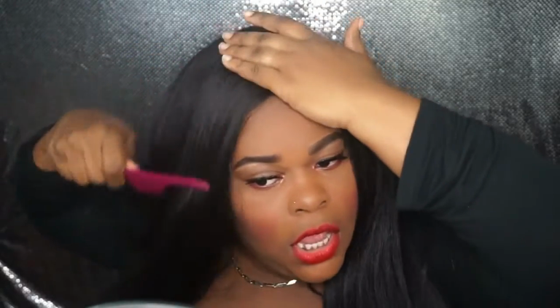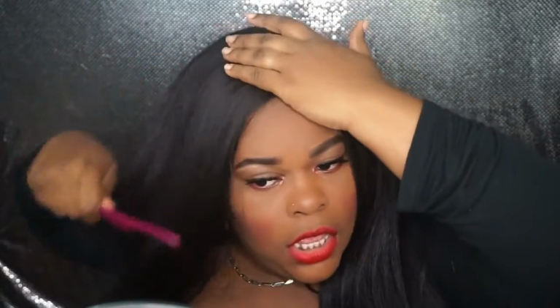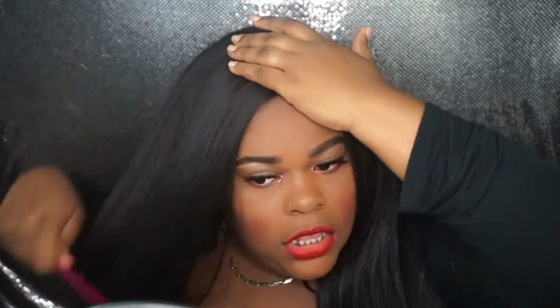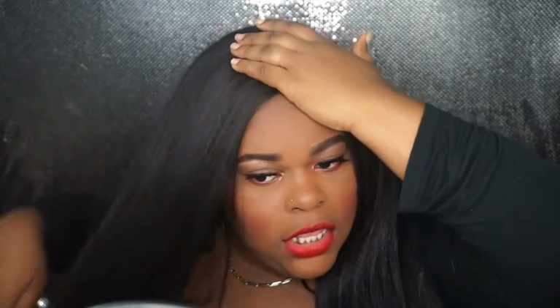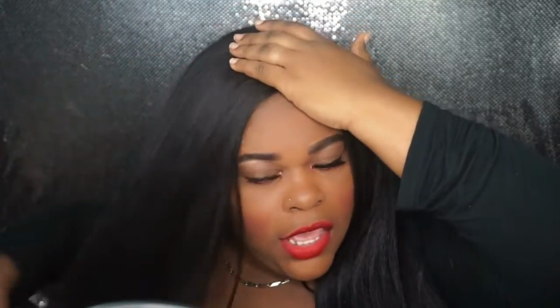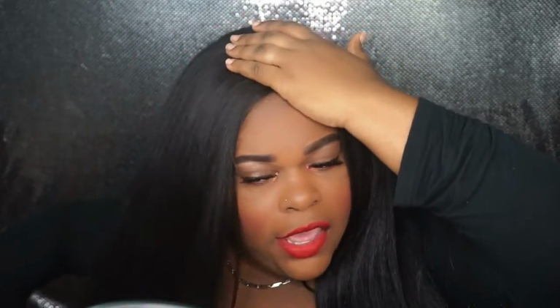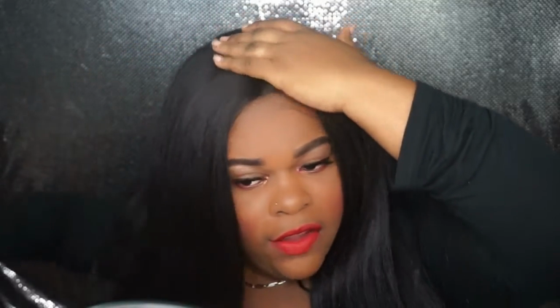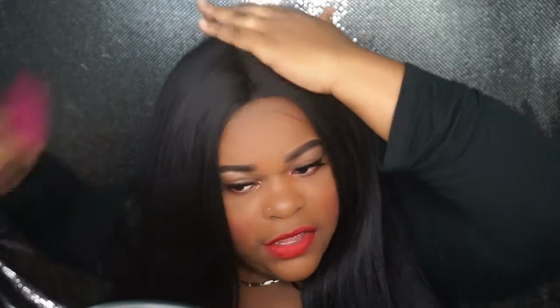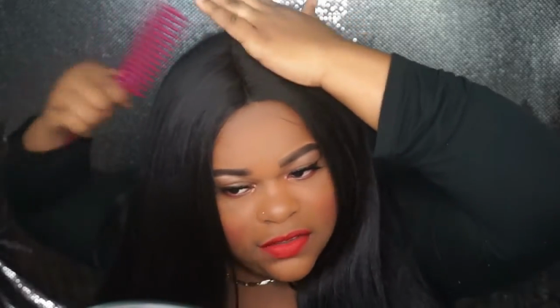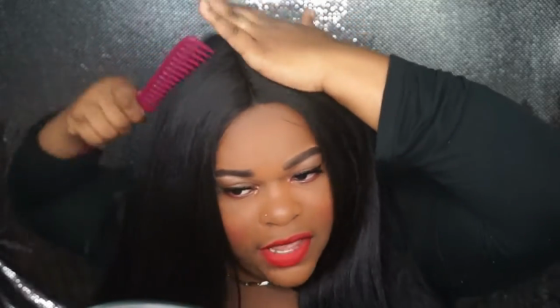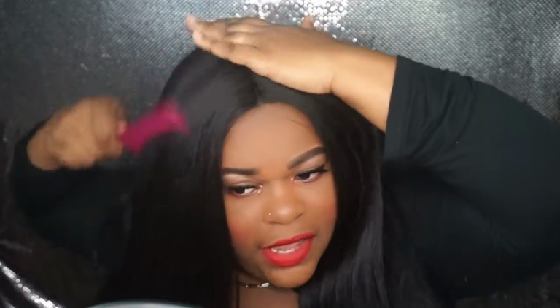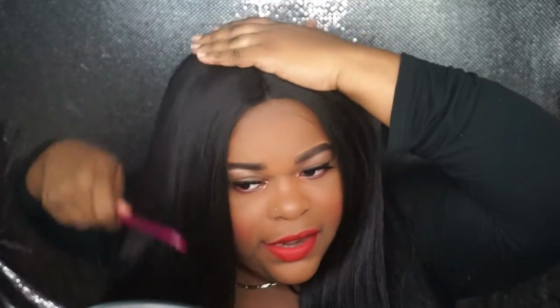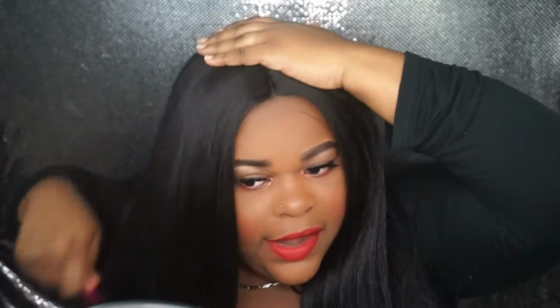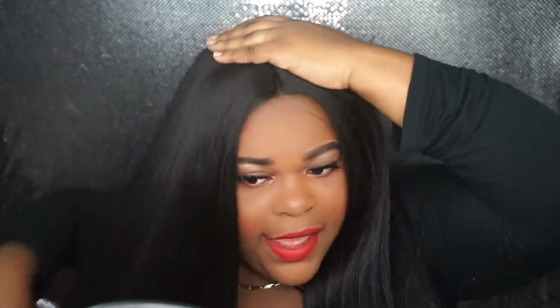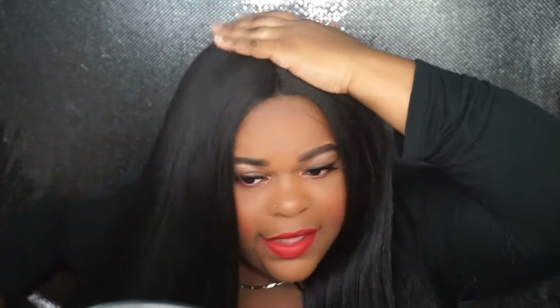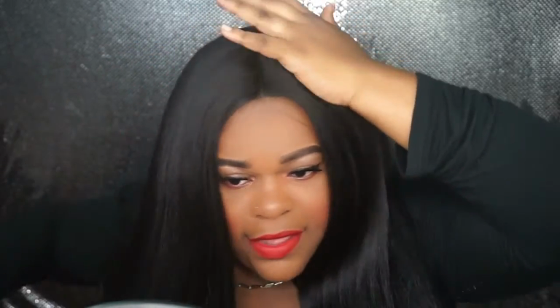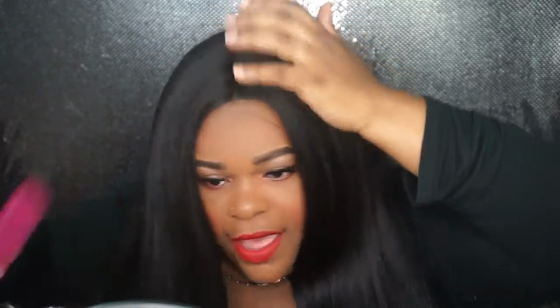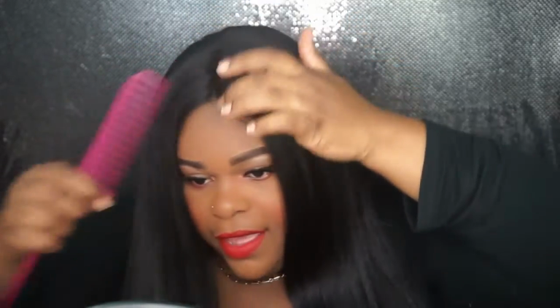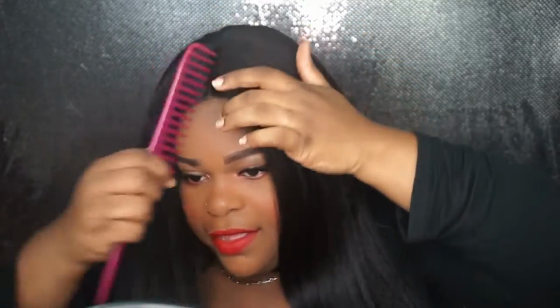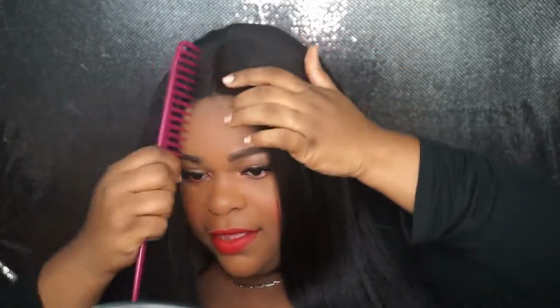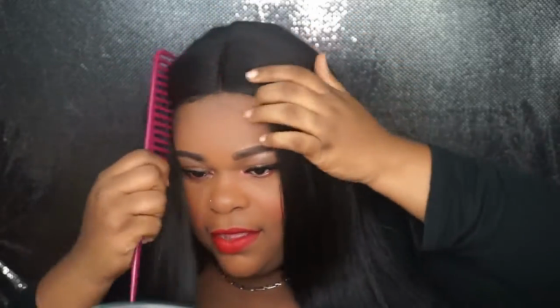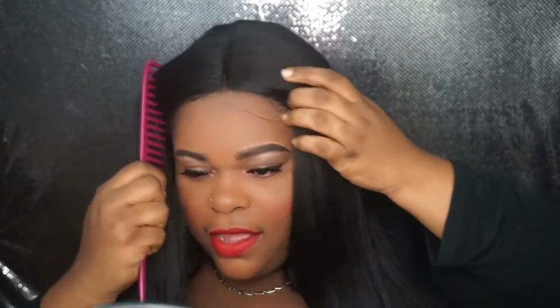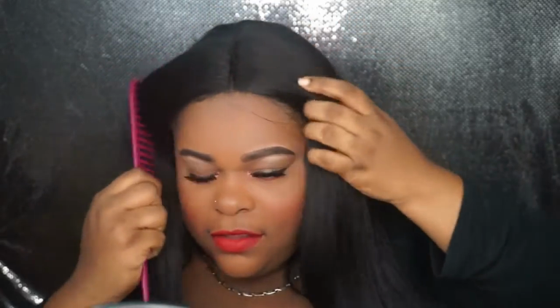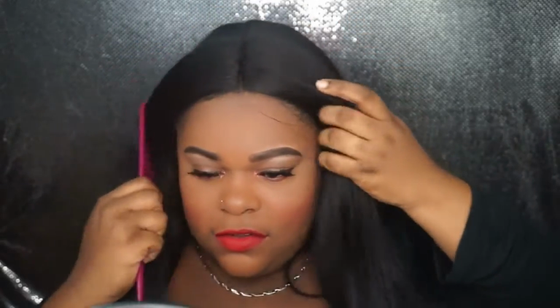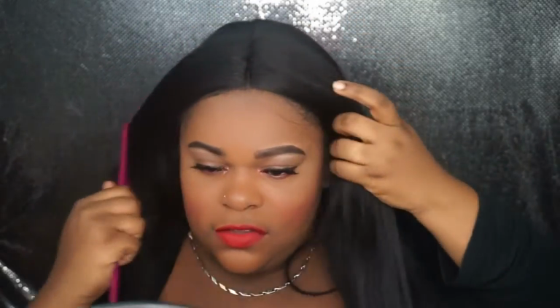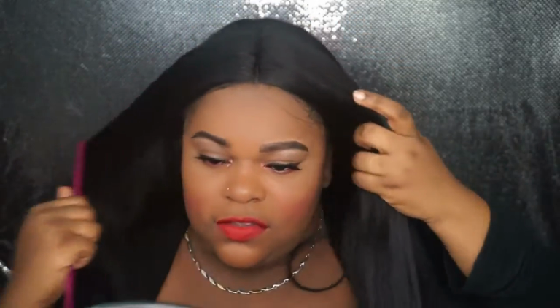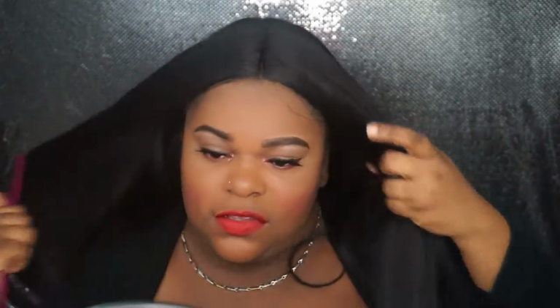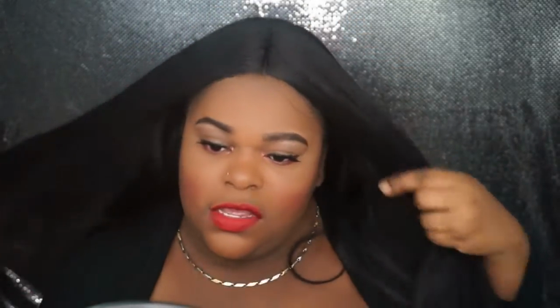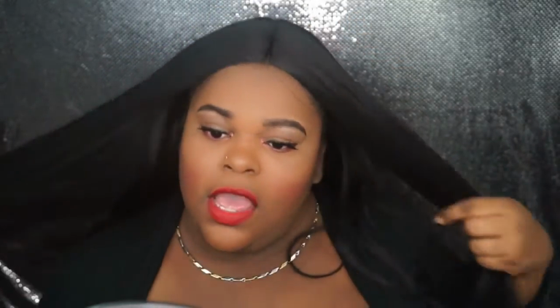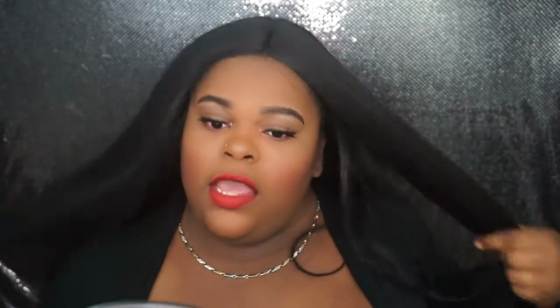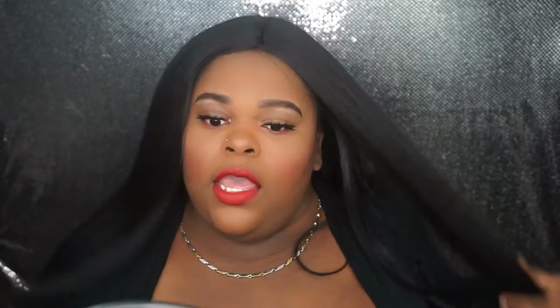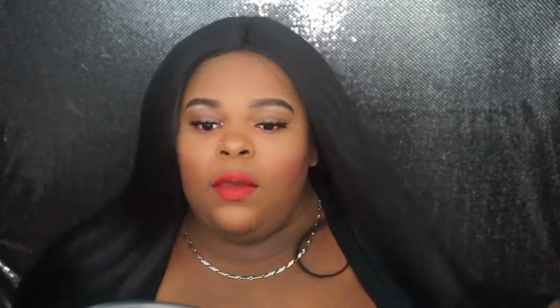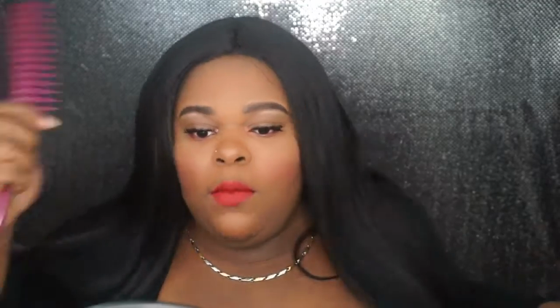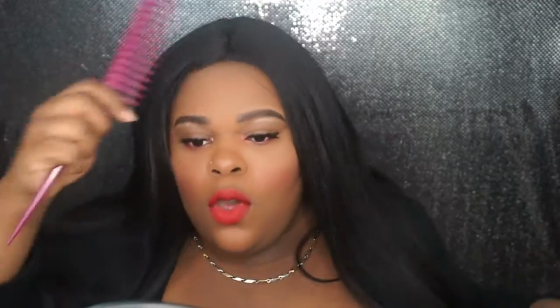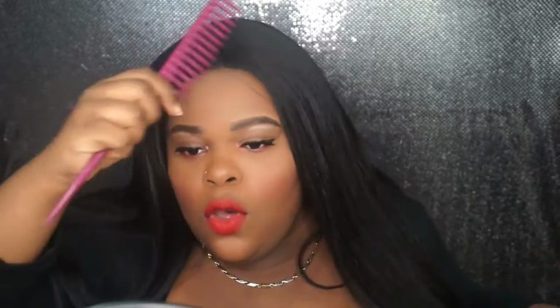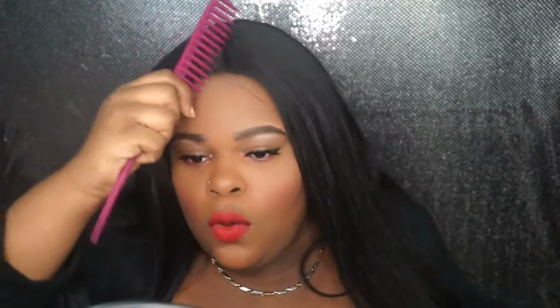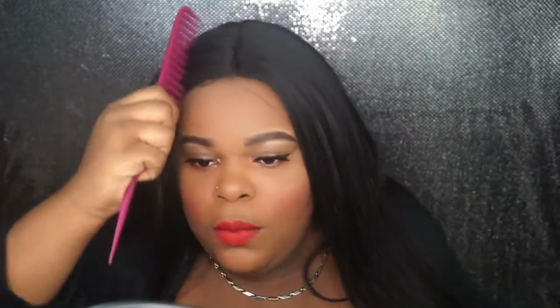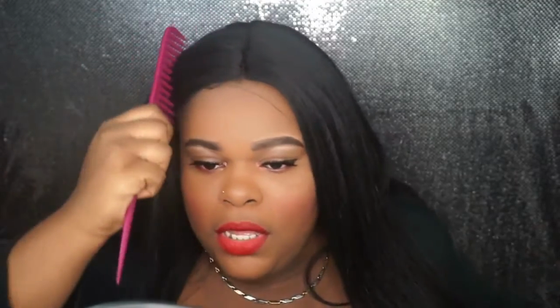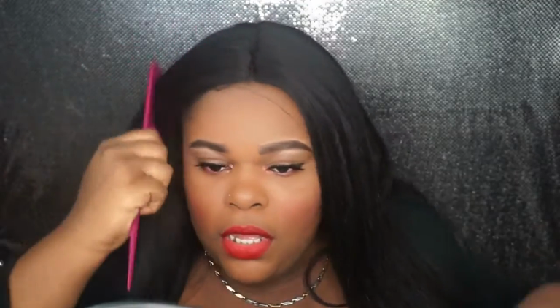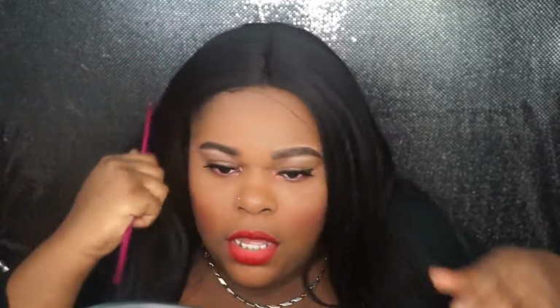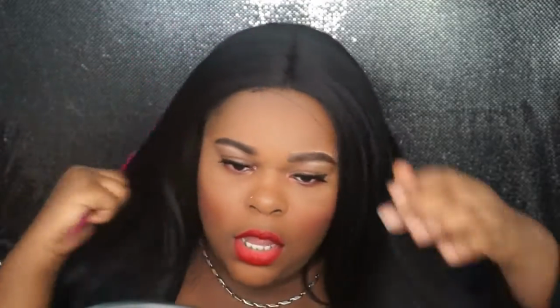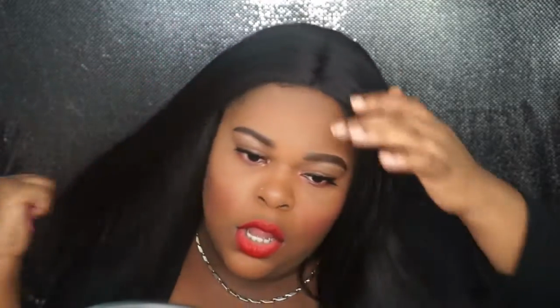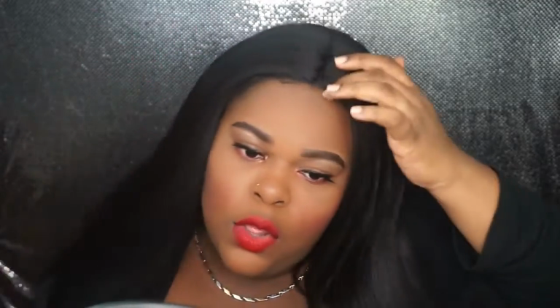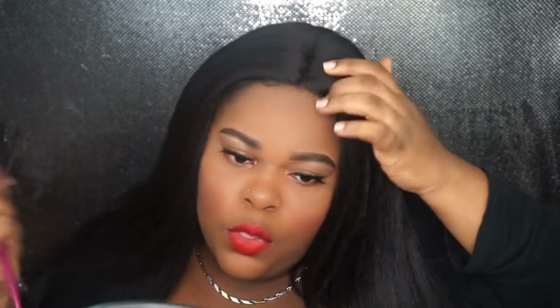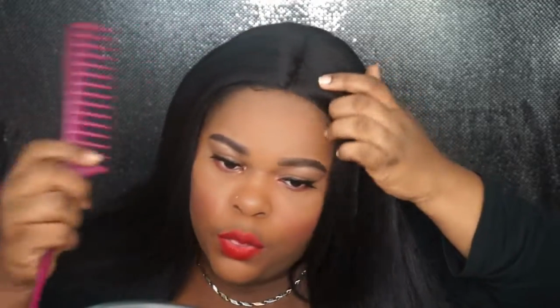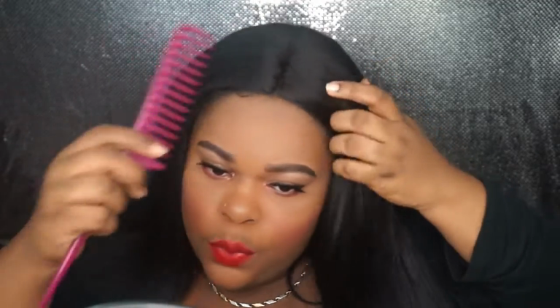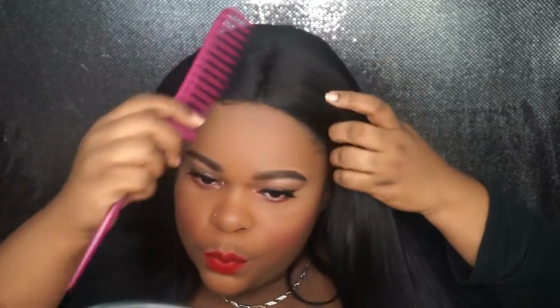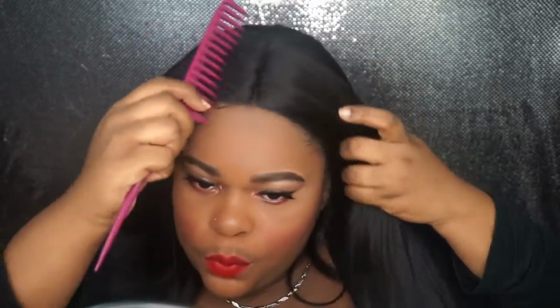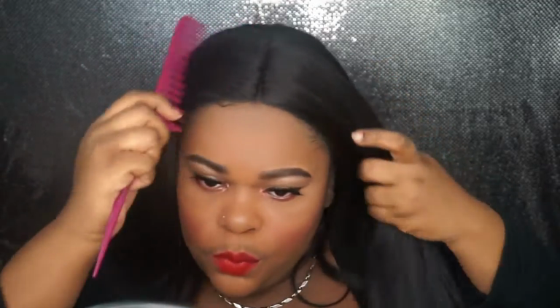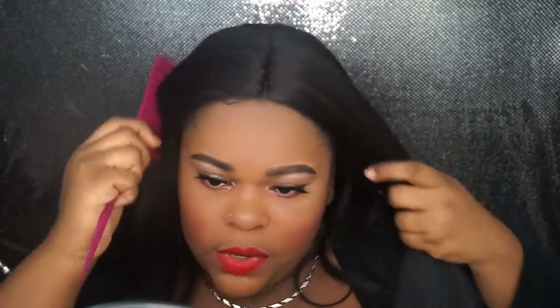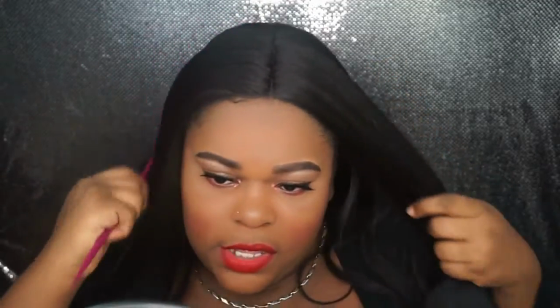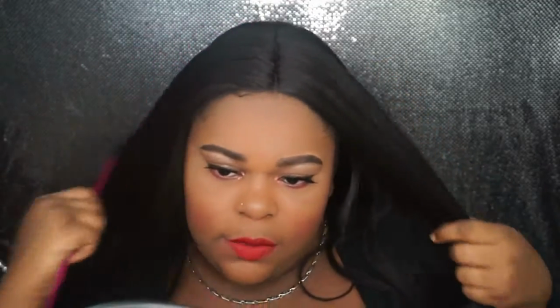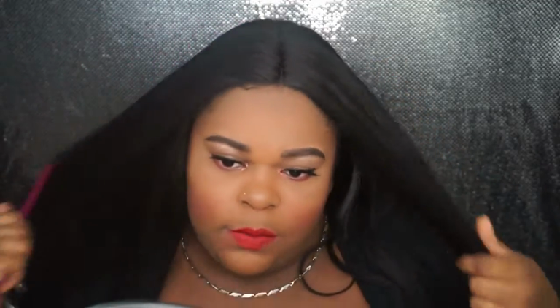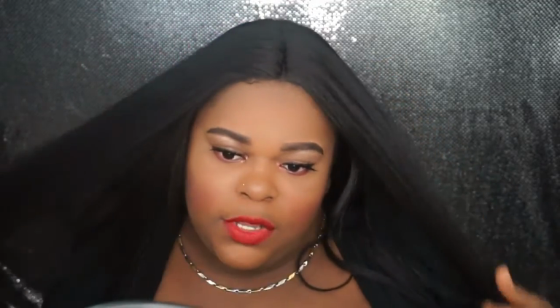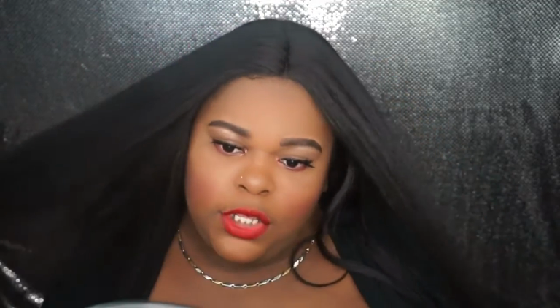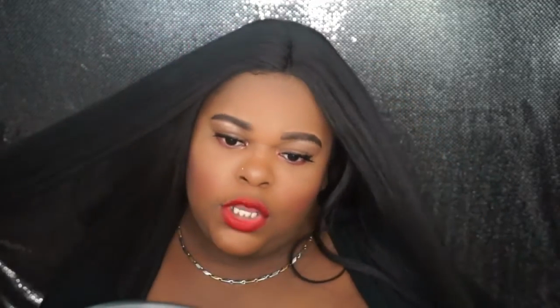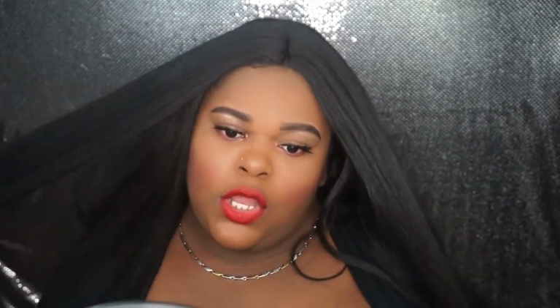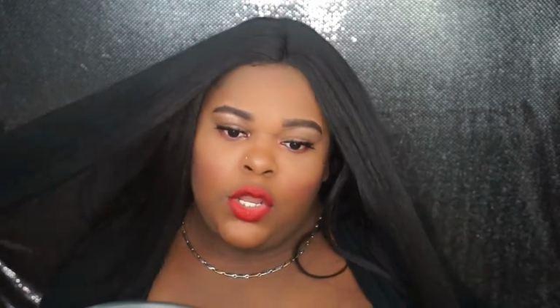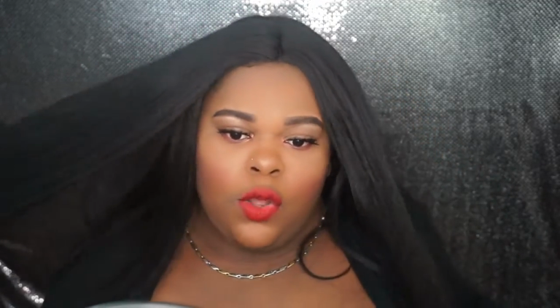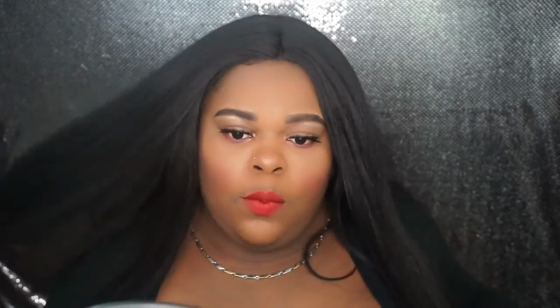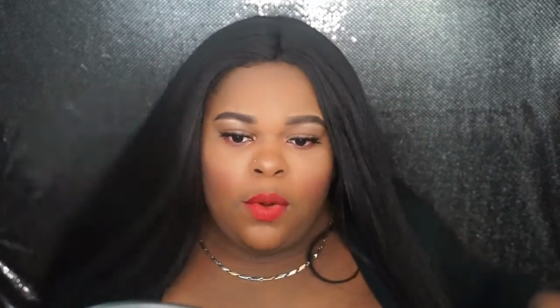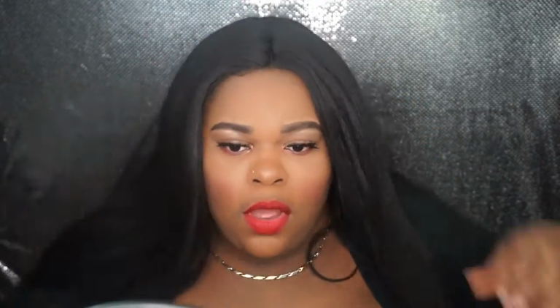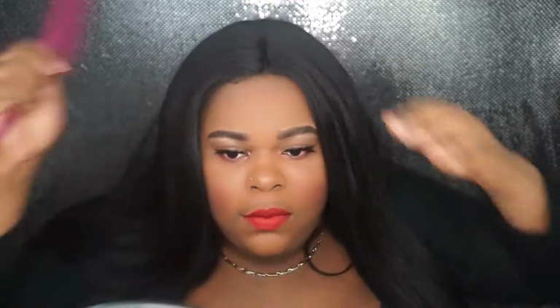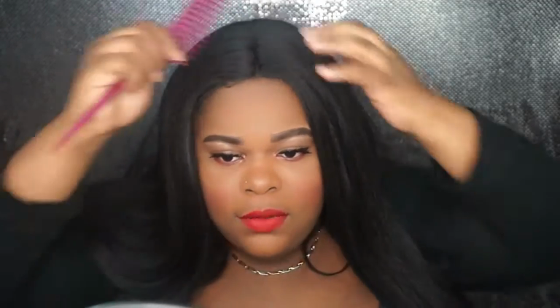The hair is a light yaki. As you can see, I am combing through it with no problem.